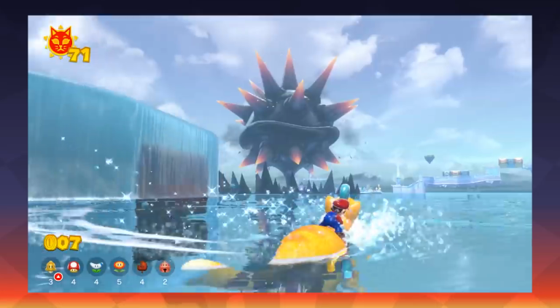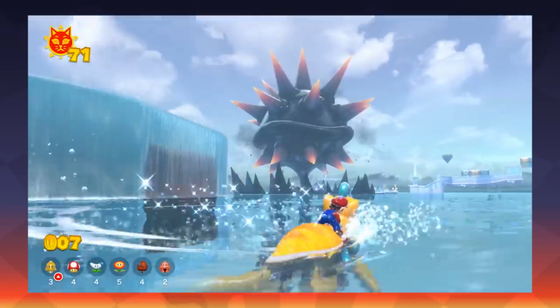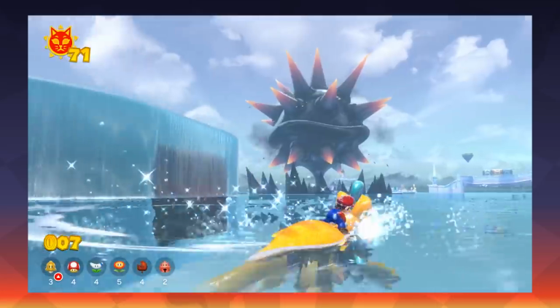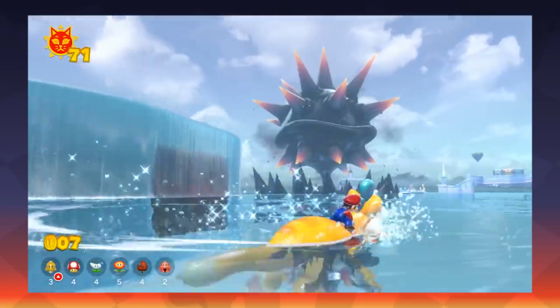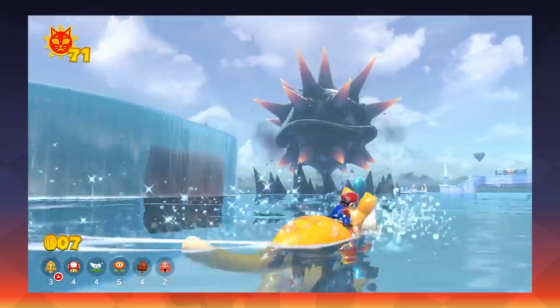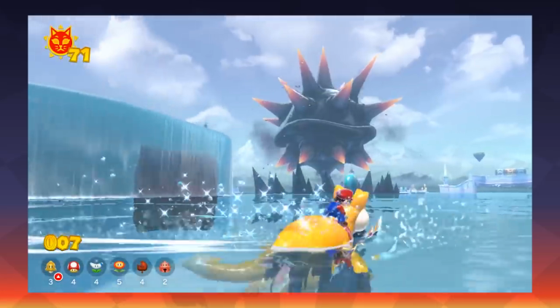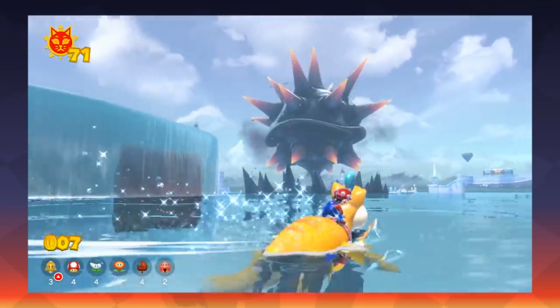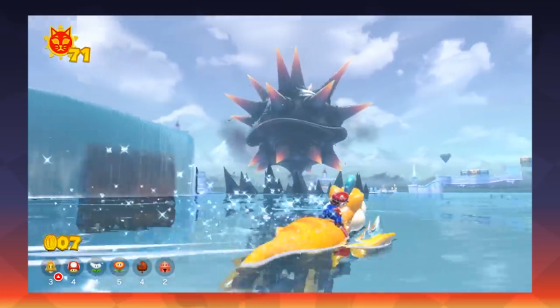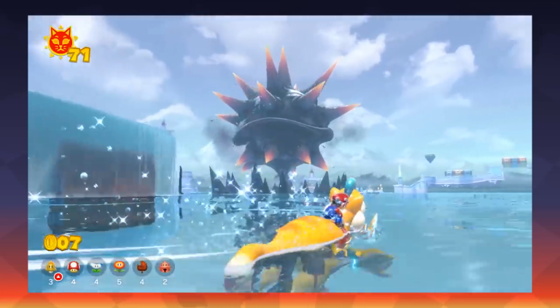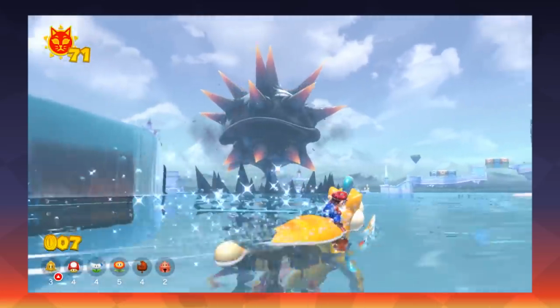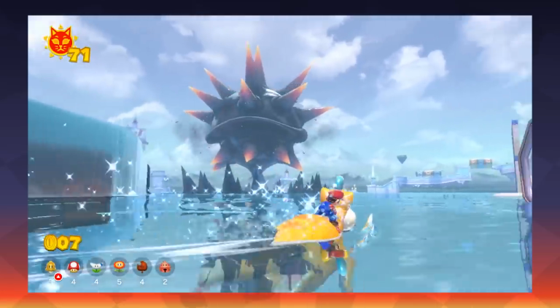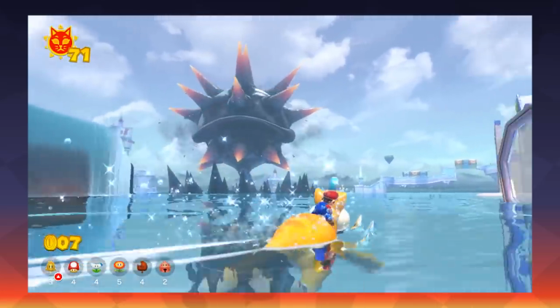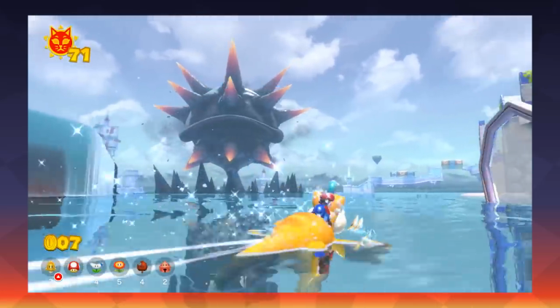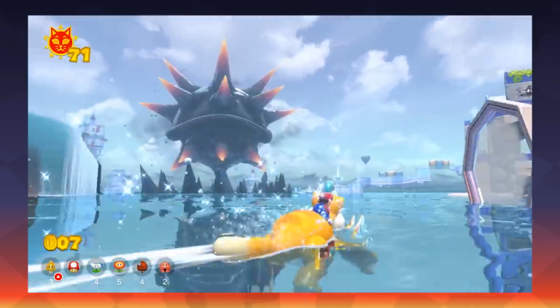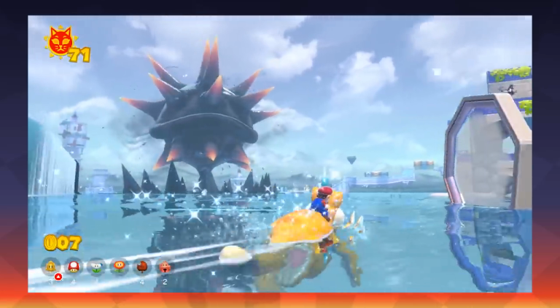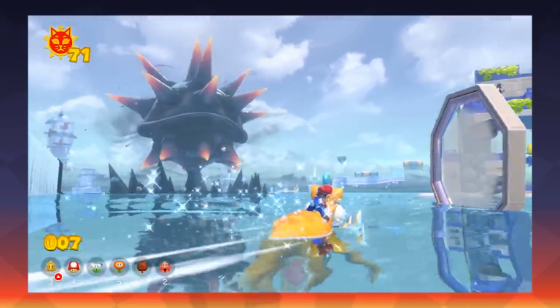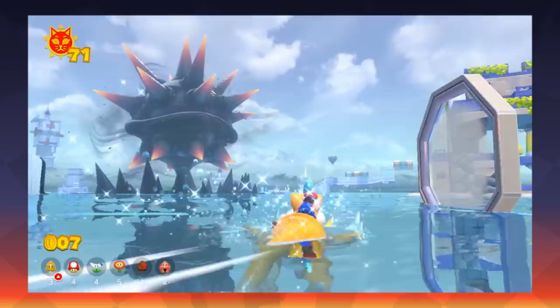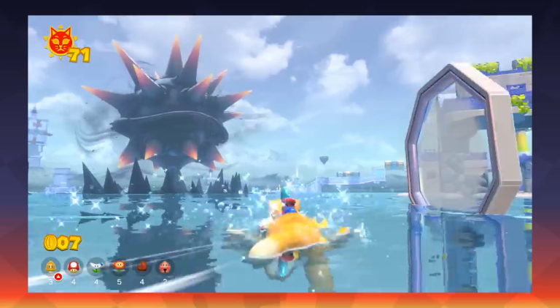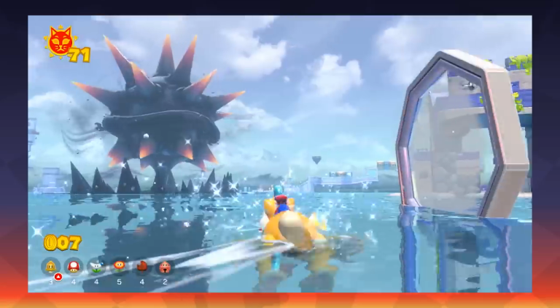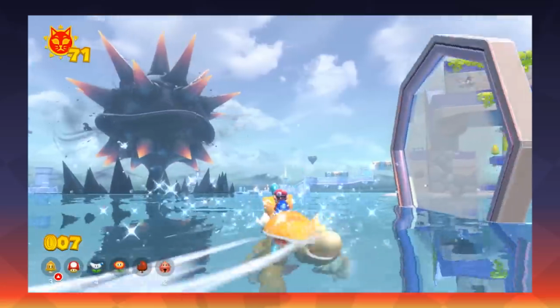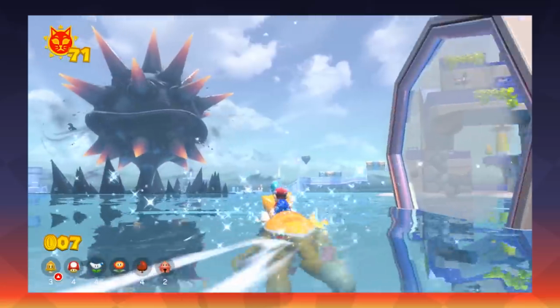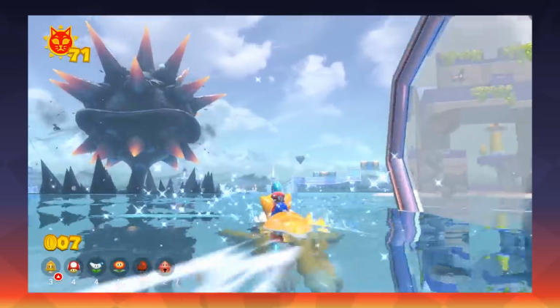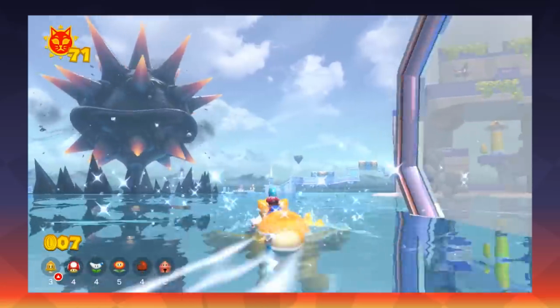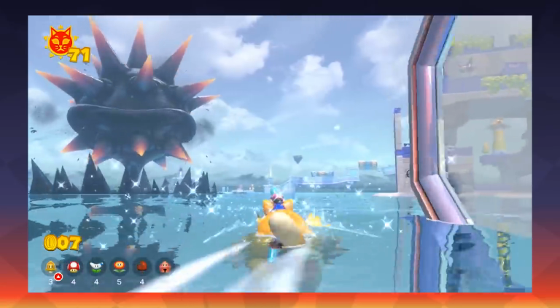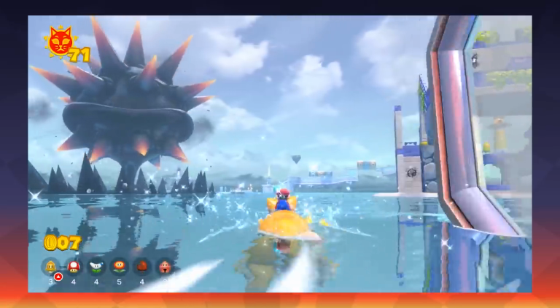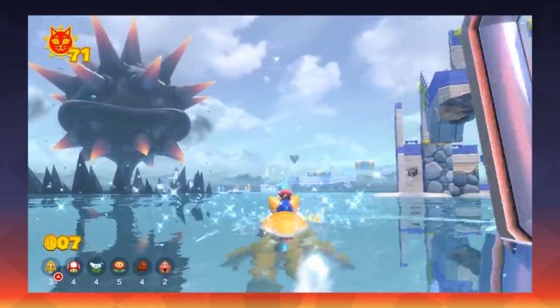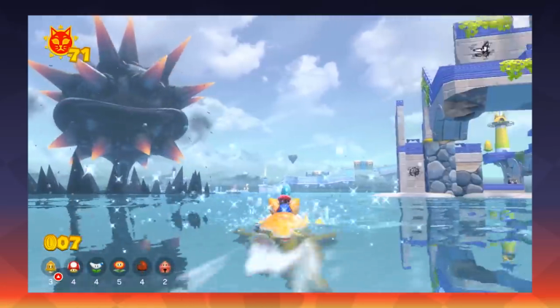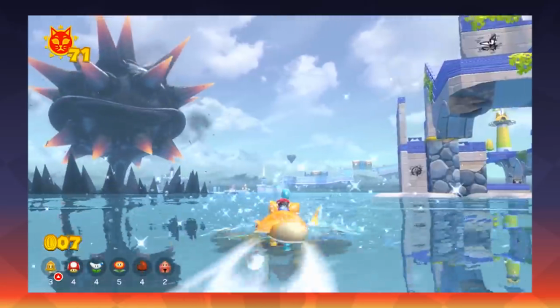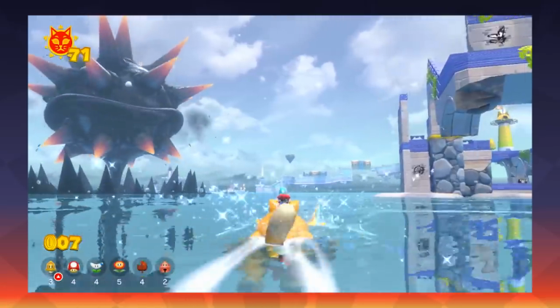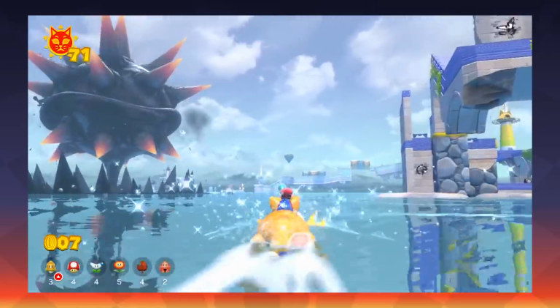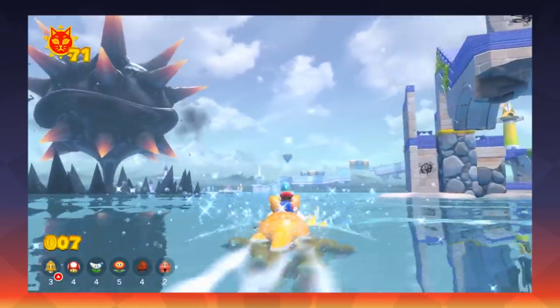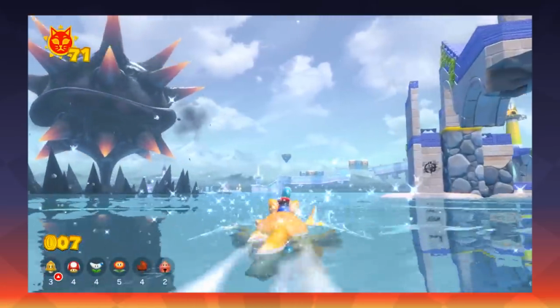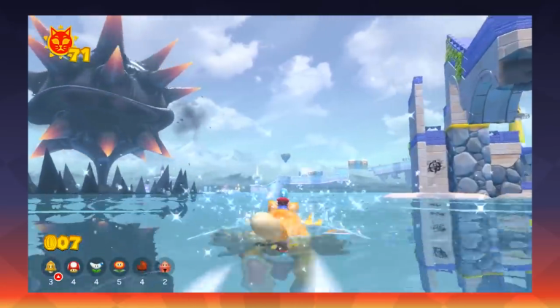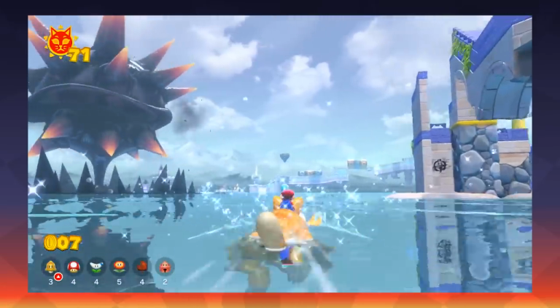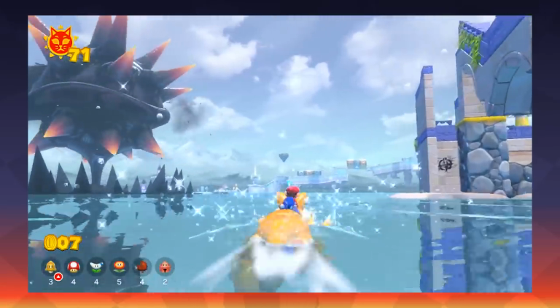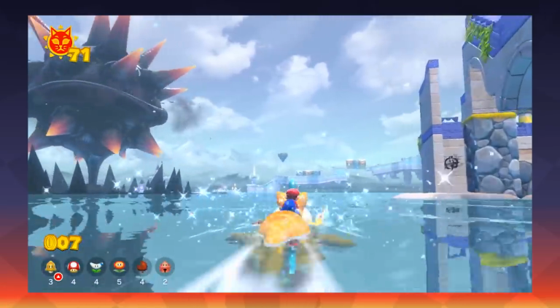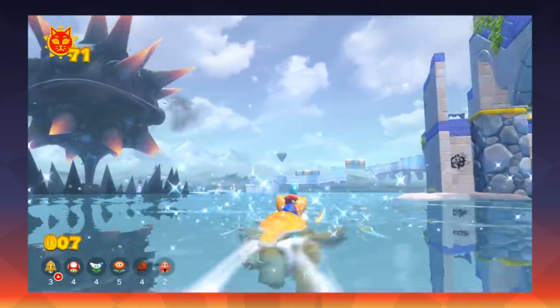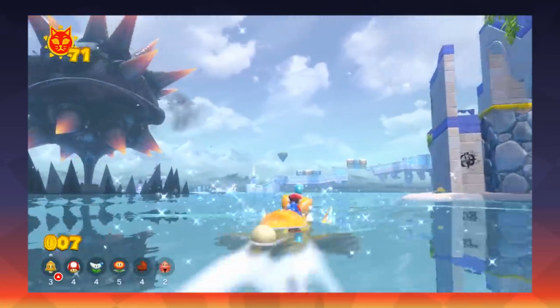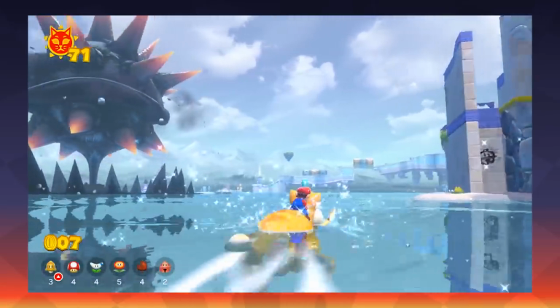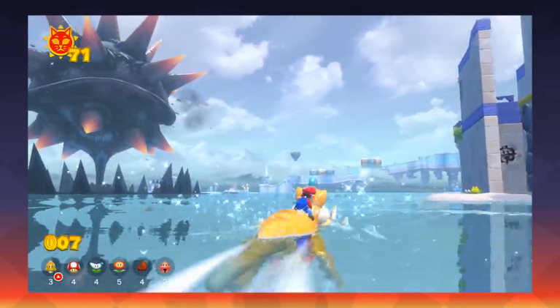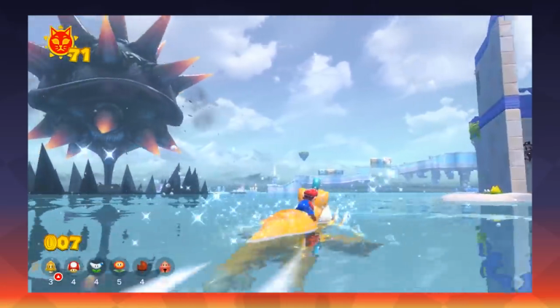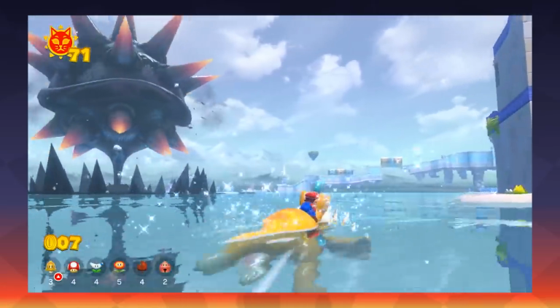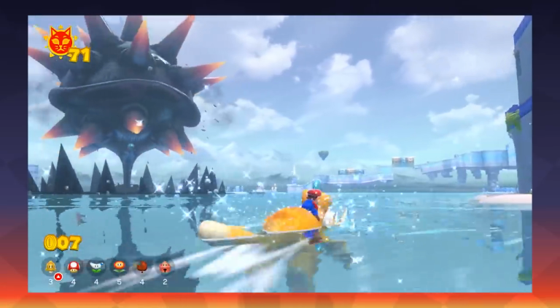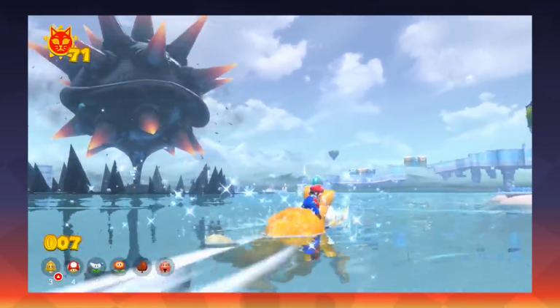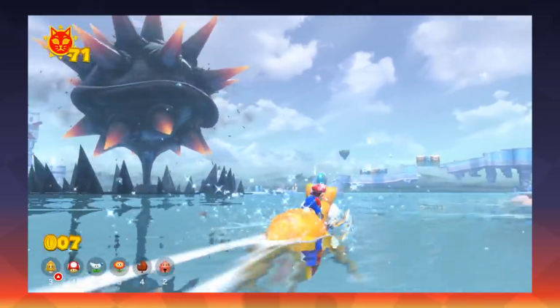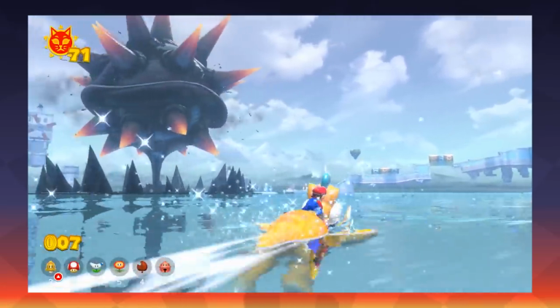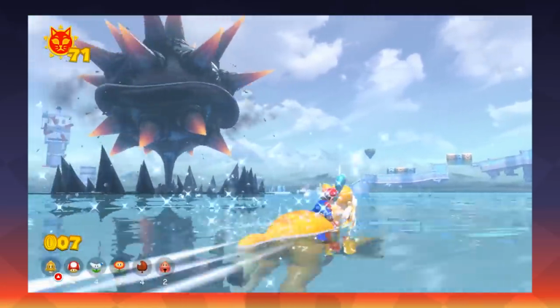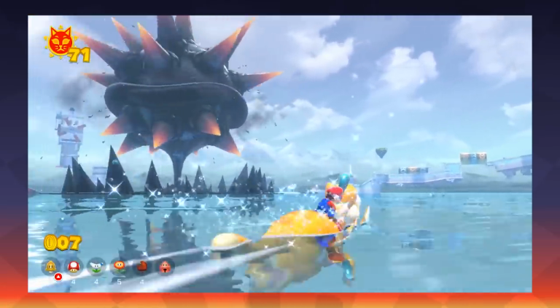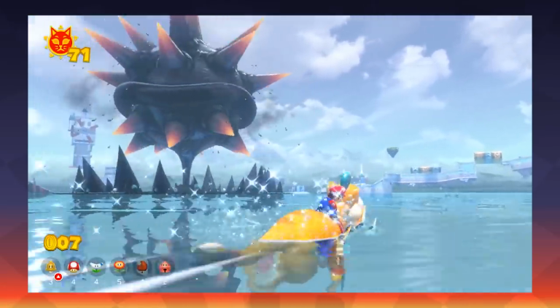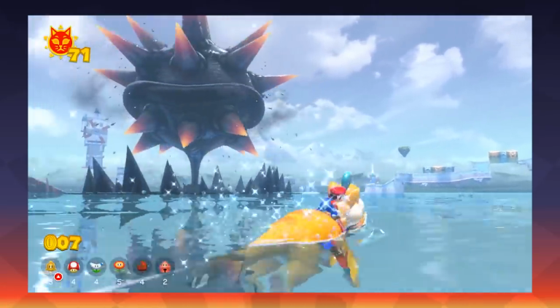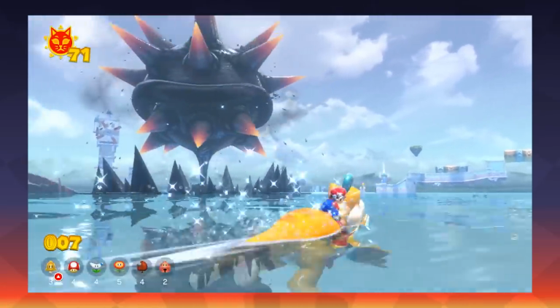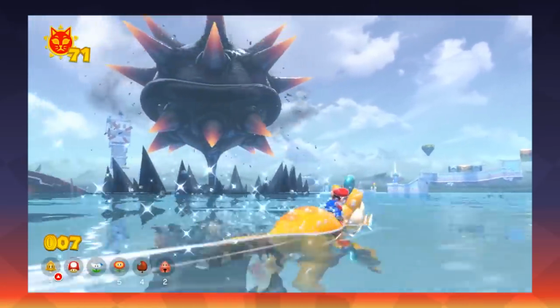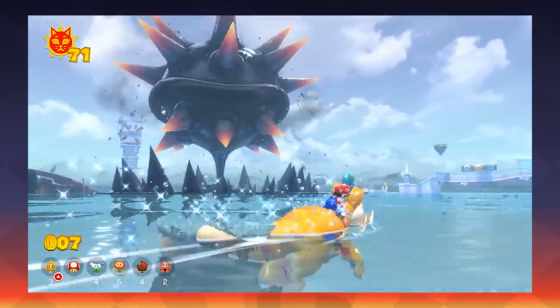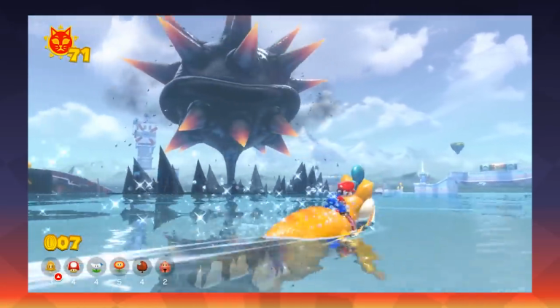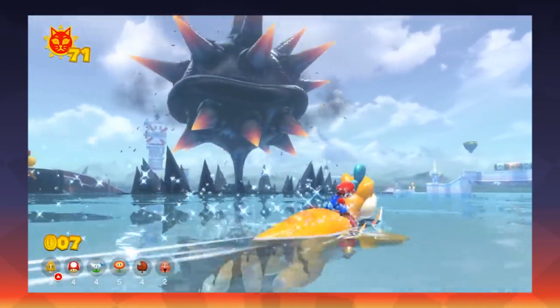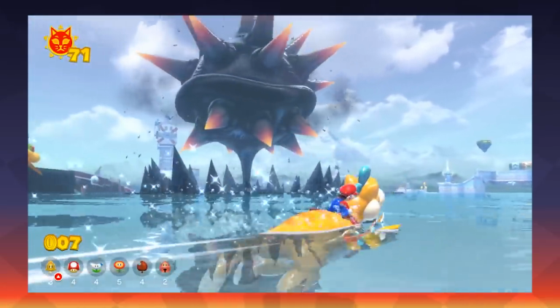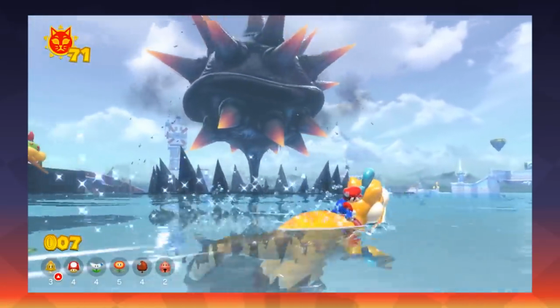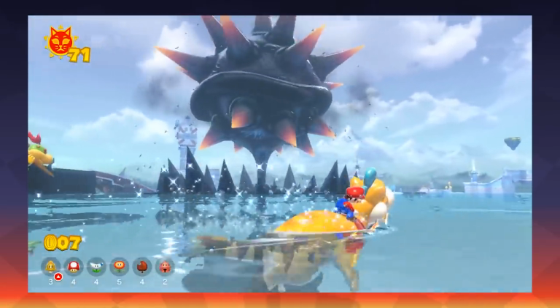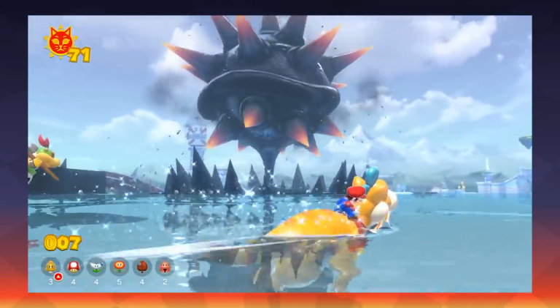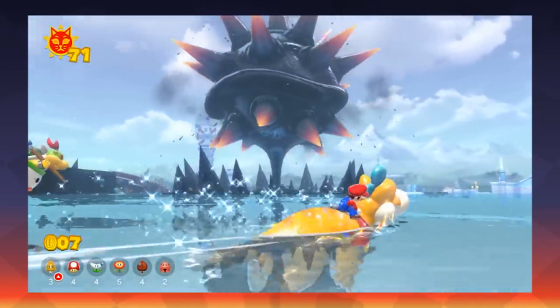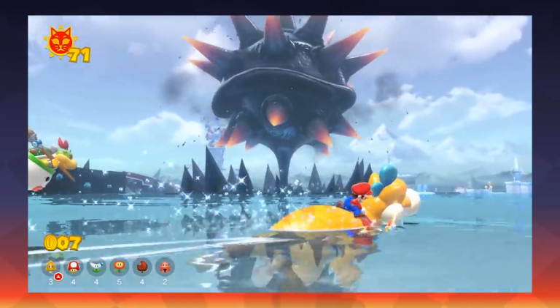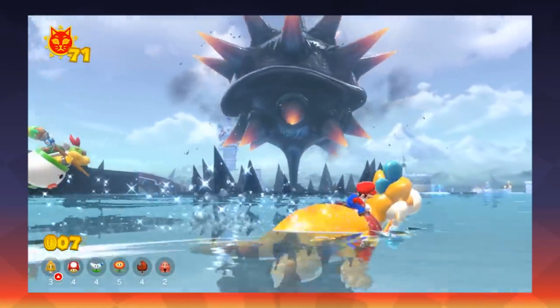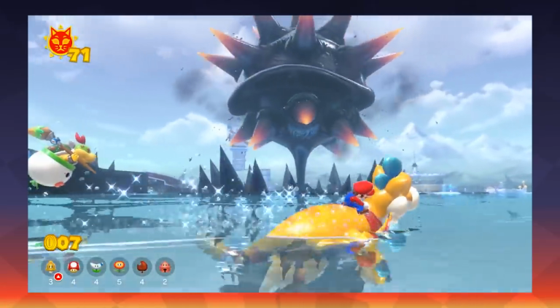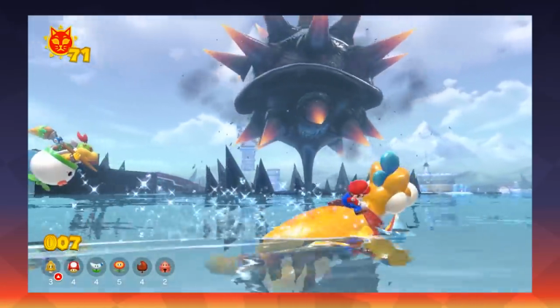For taking the time to make the world seamless, Bowser's Fury has become my favorite Mario world to travel through.